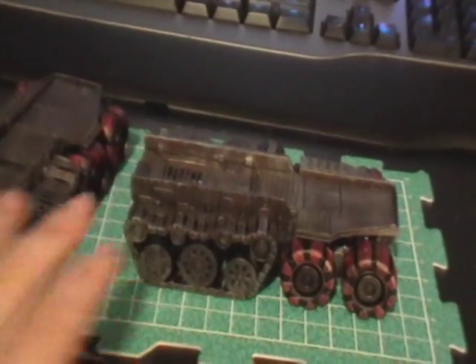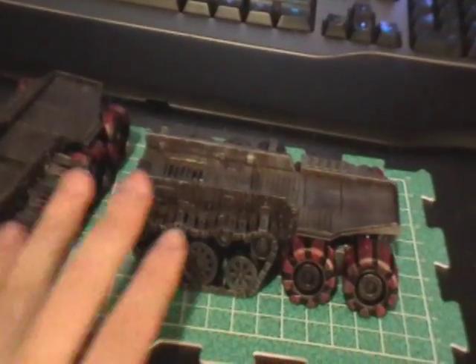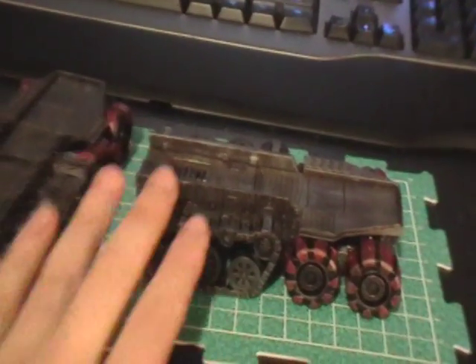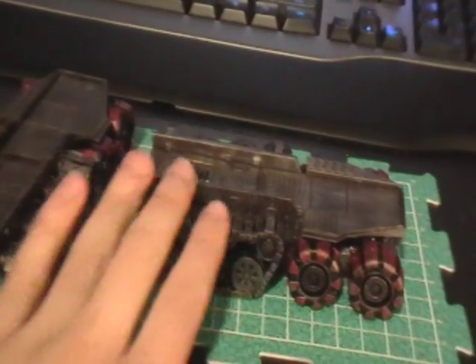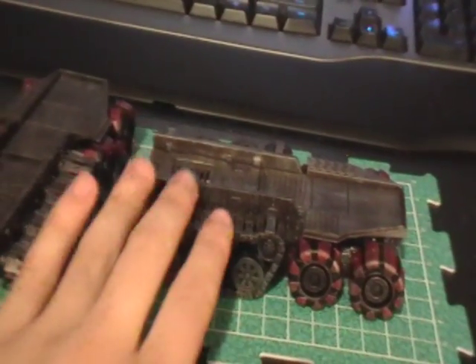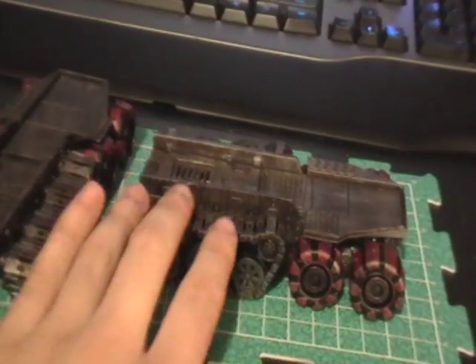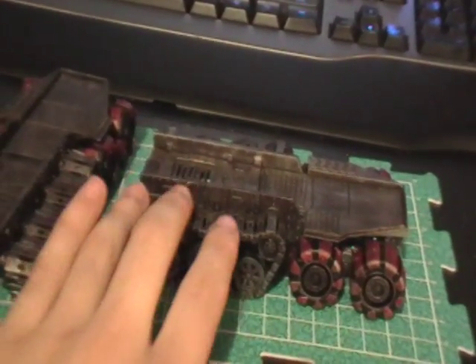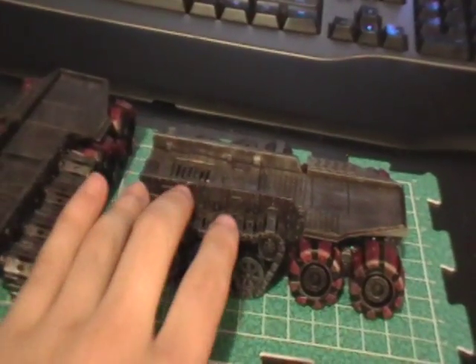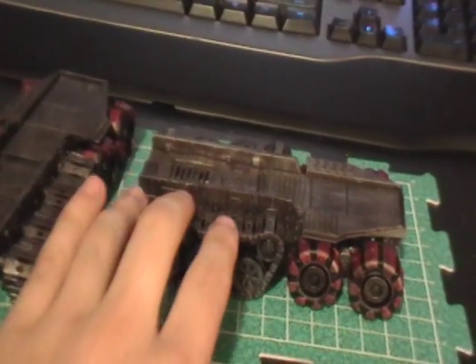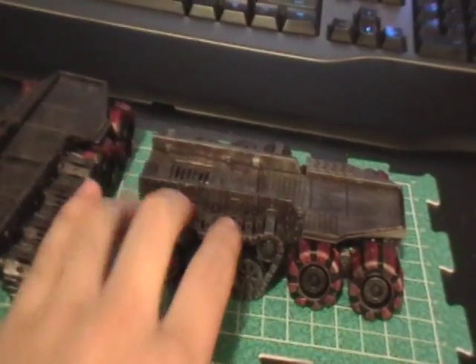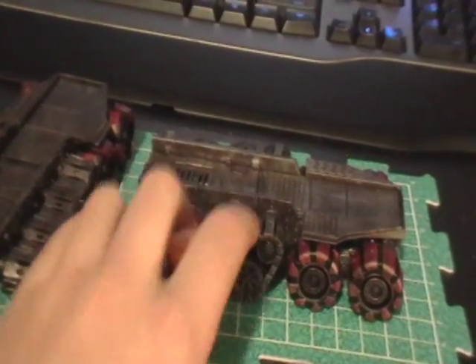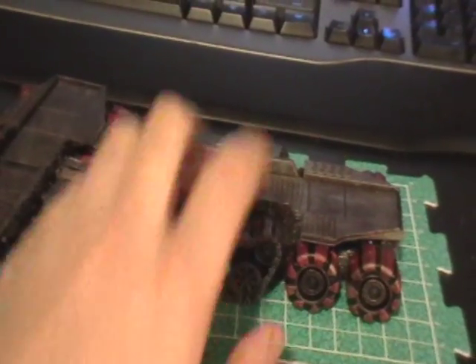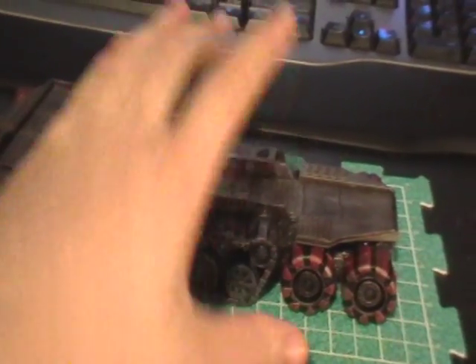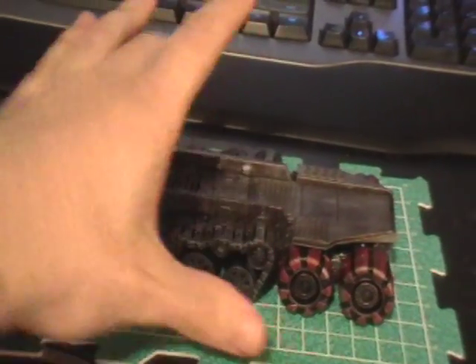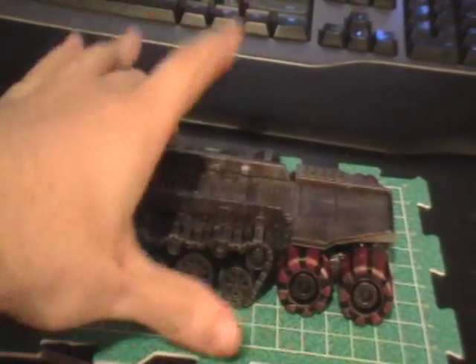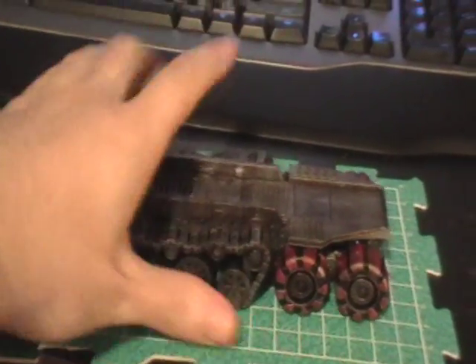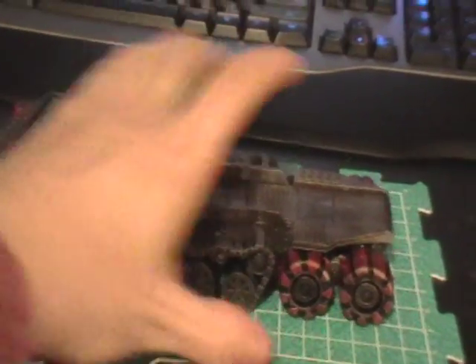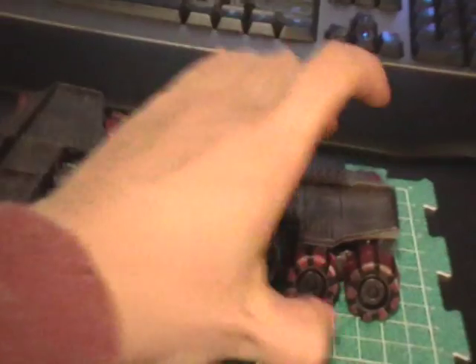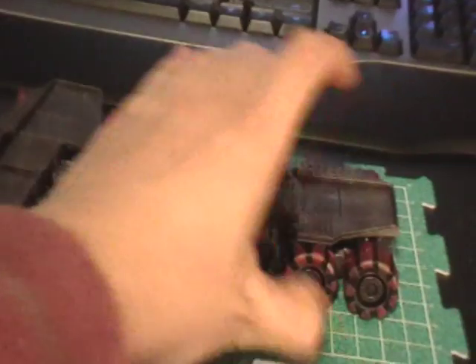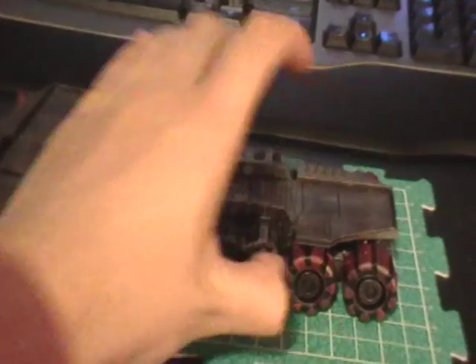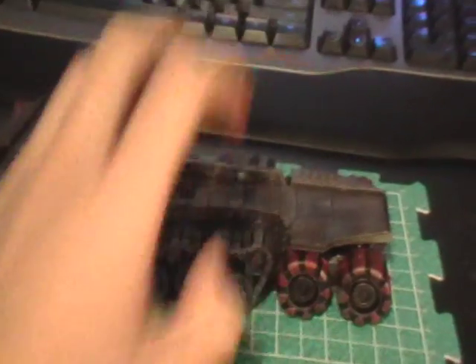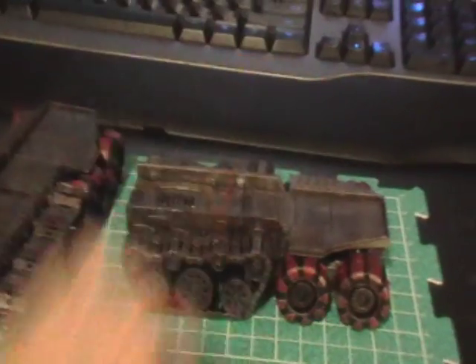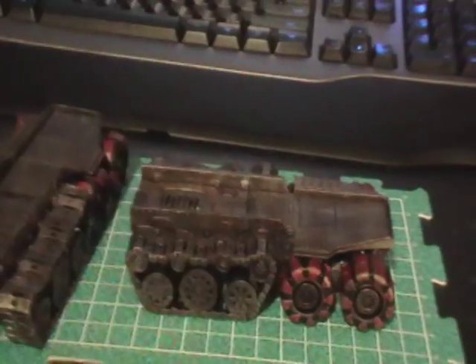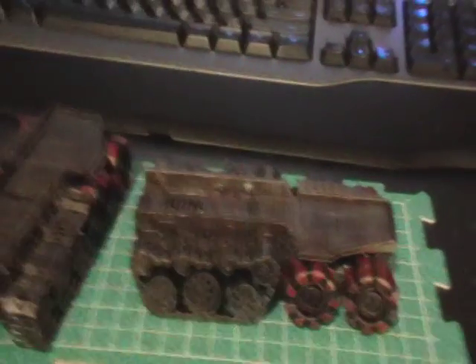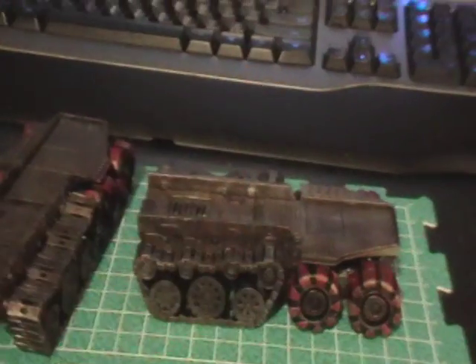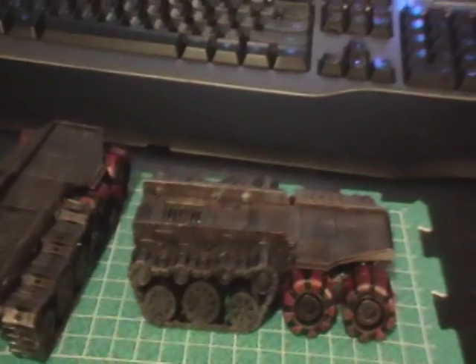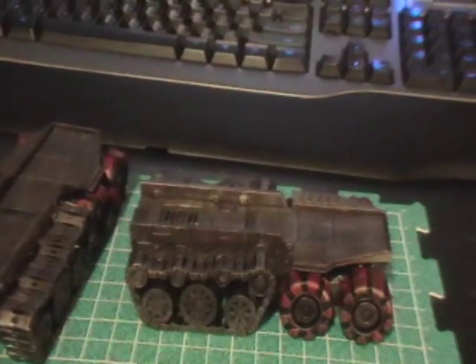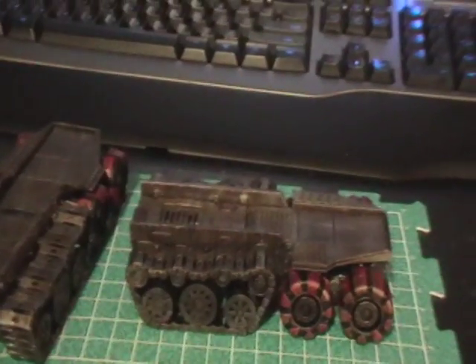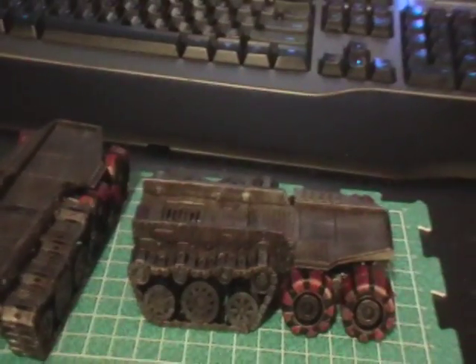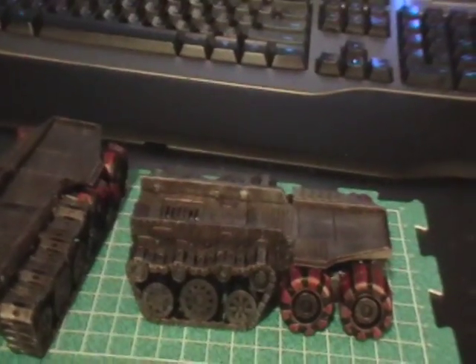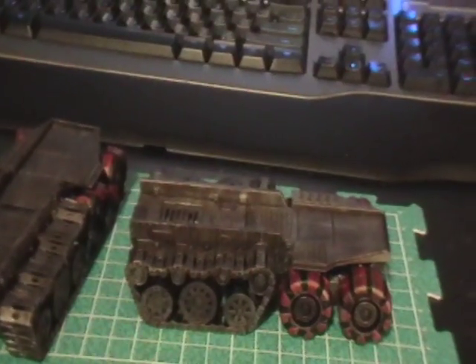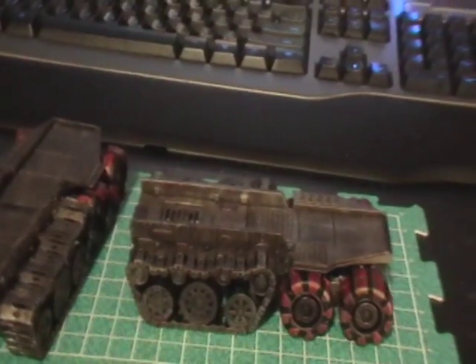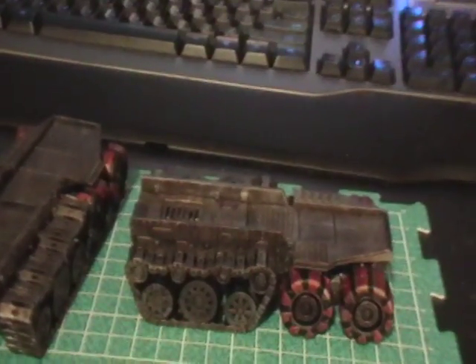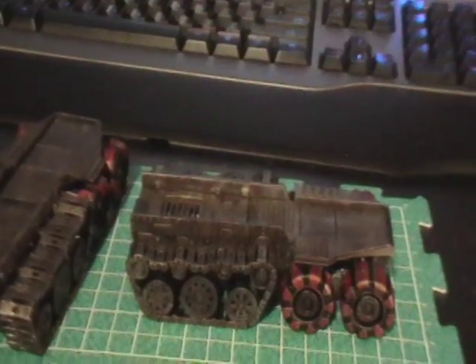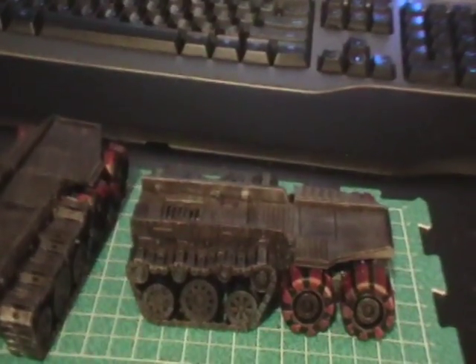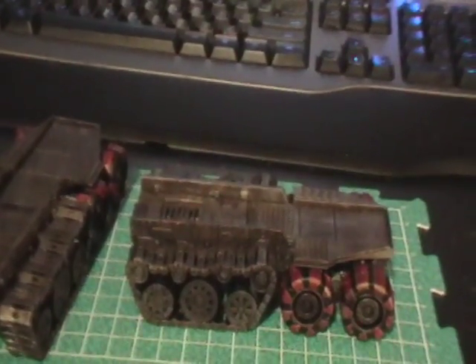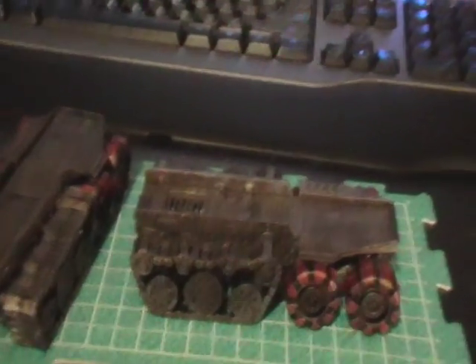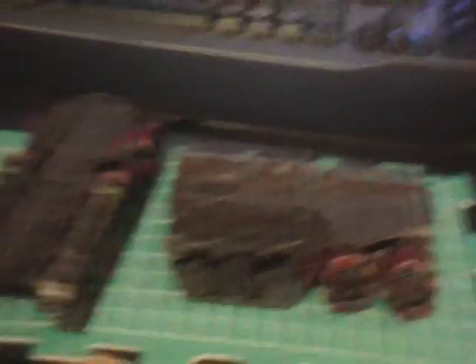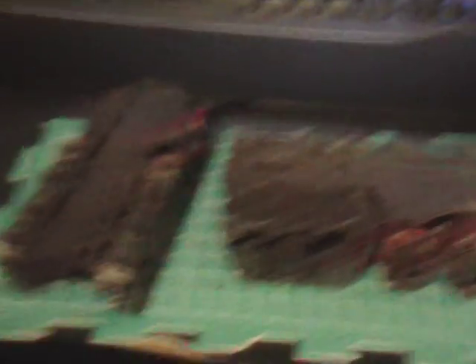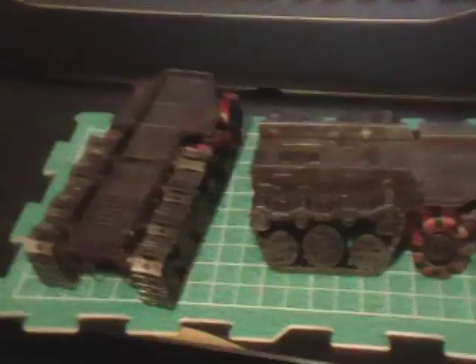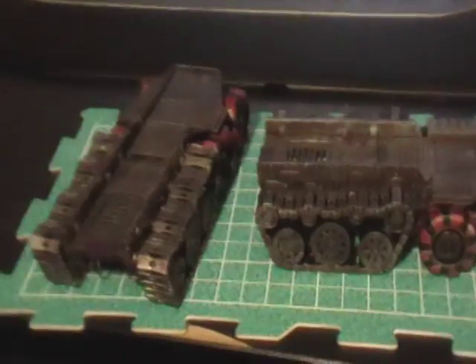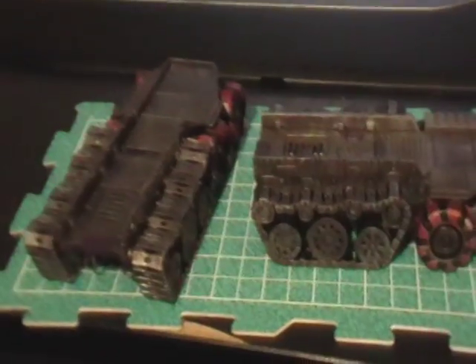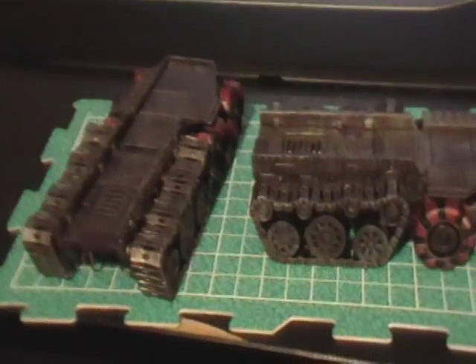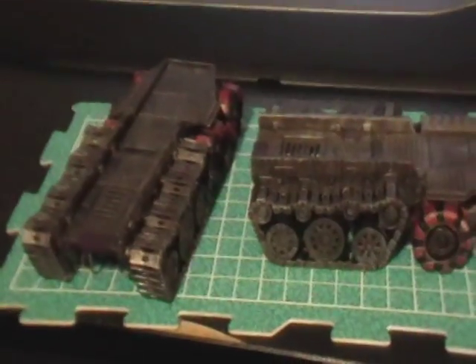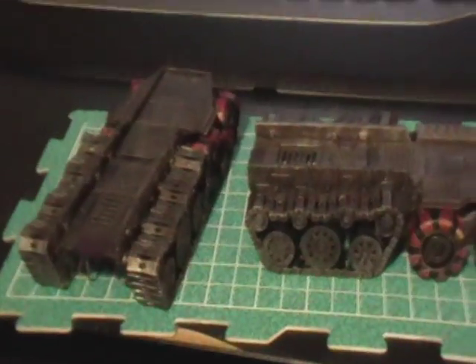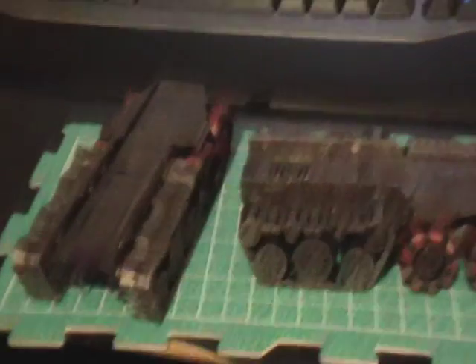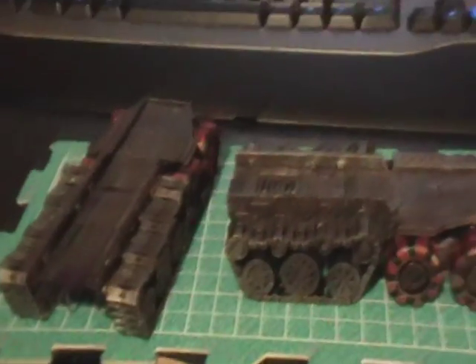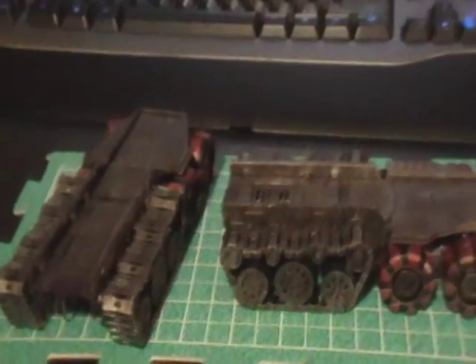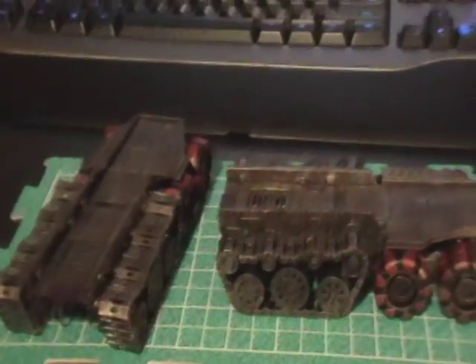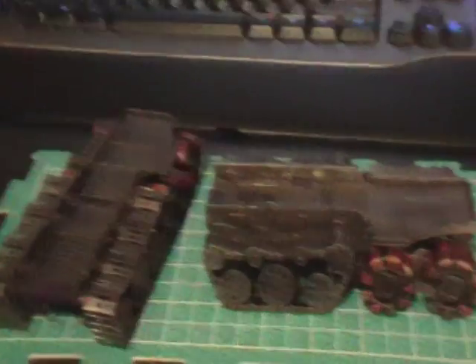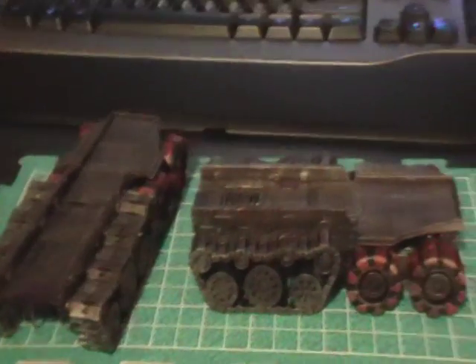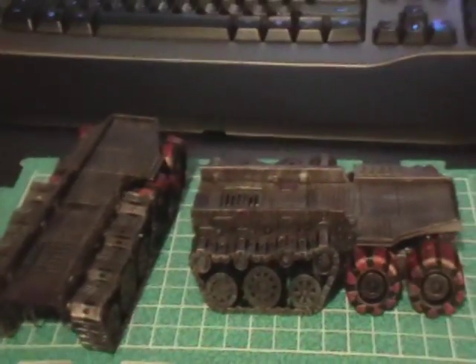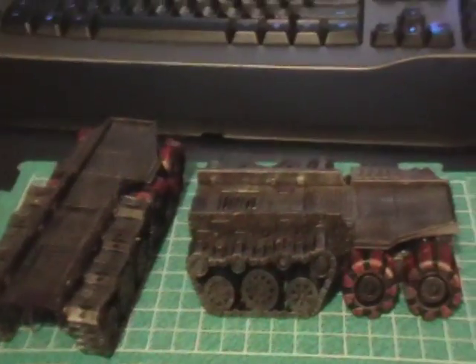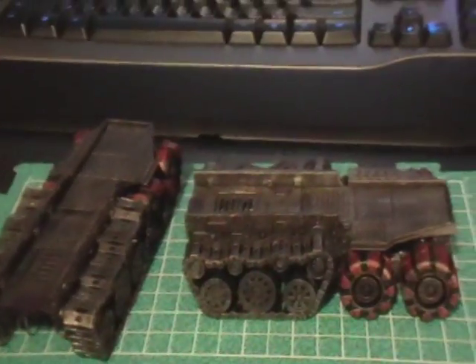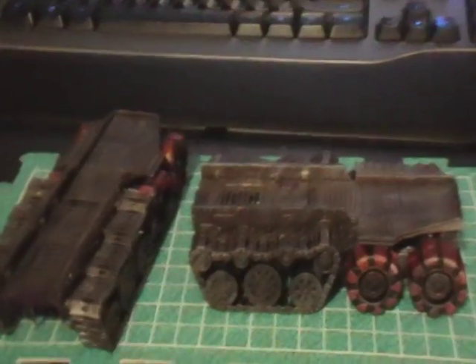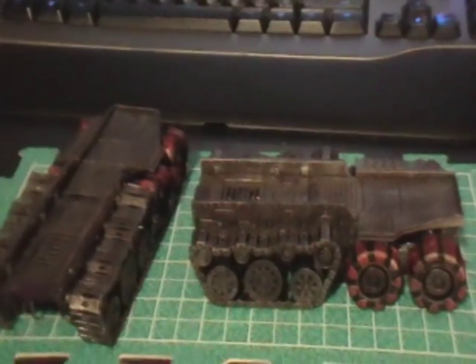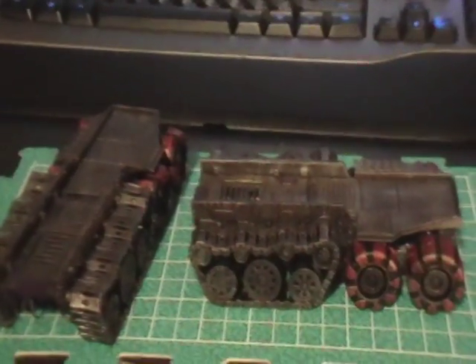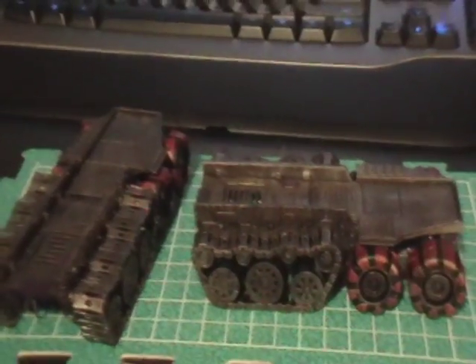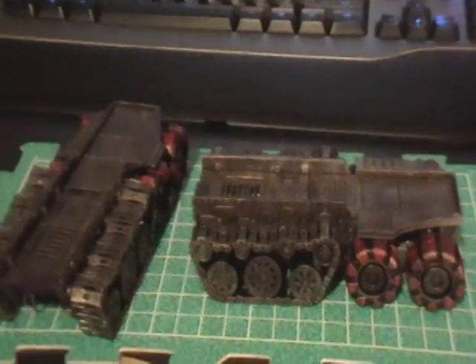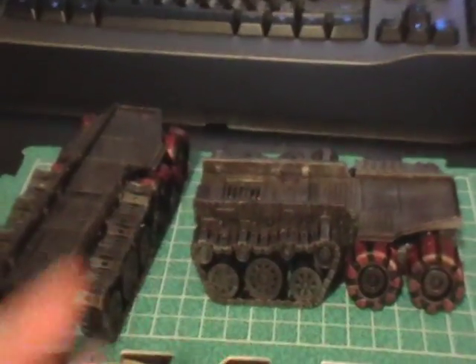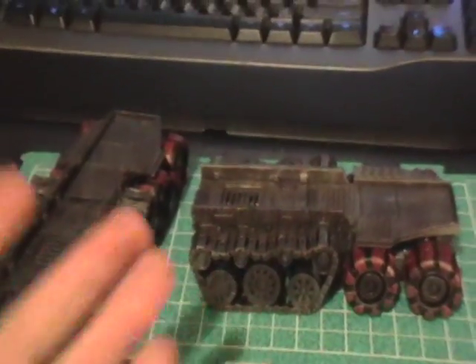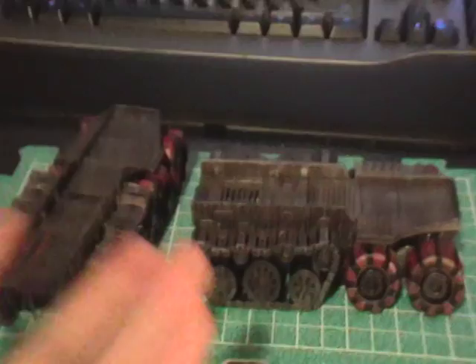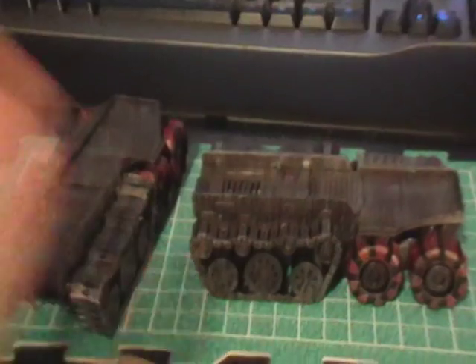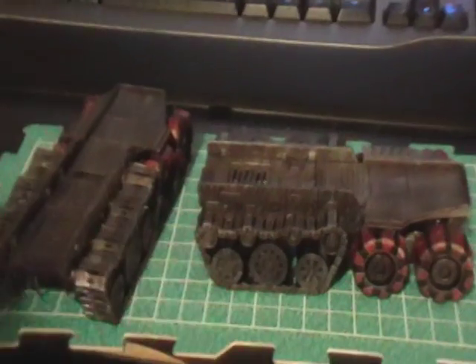You just get in there and go crazy with the wash. Once the wash is dry, pretty much here it is.